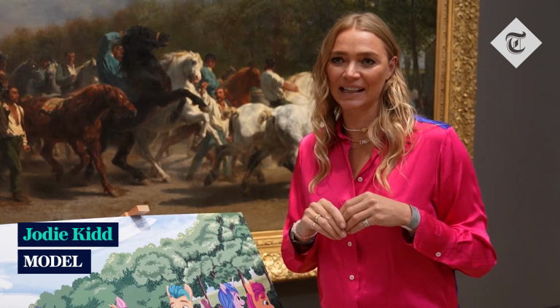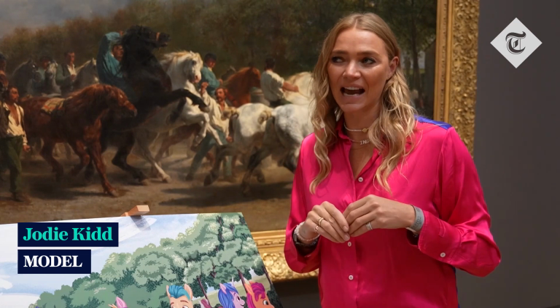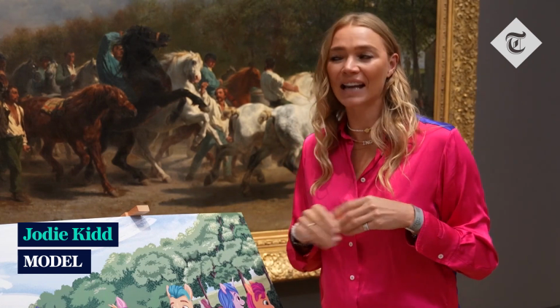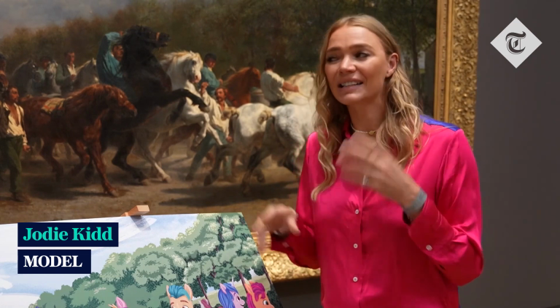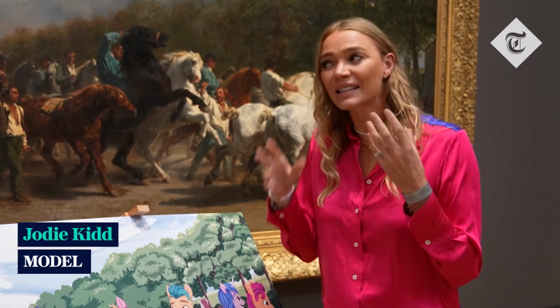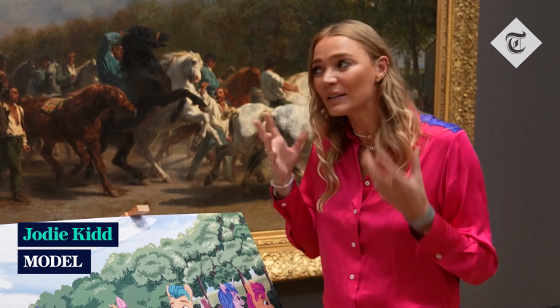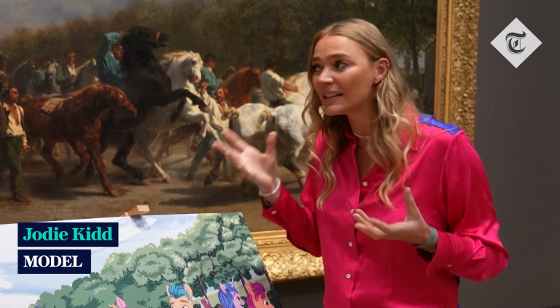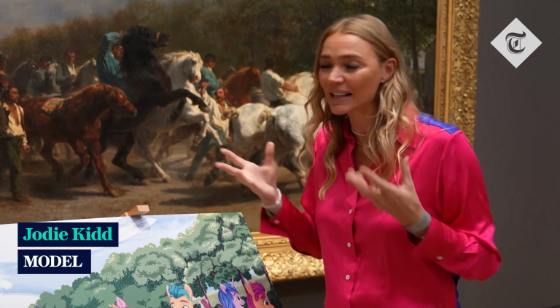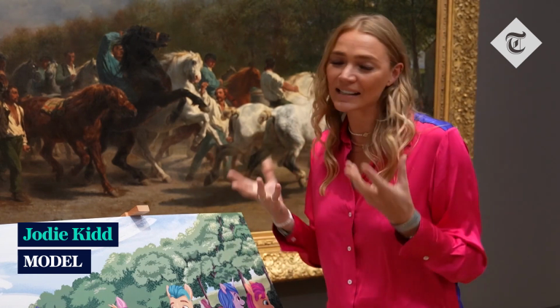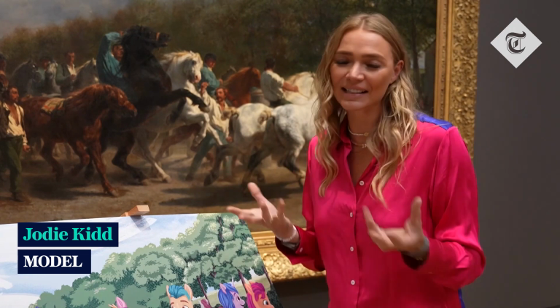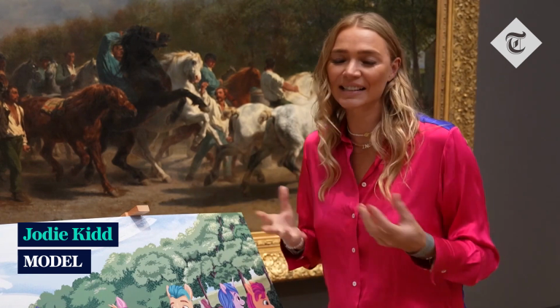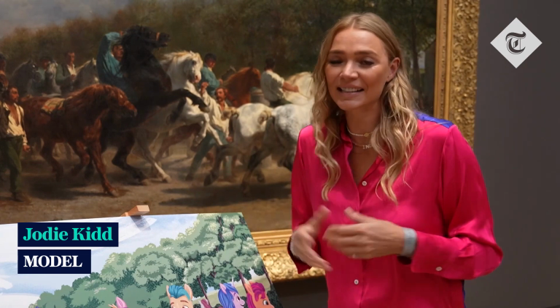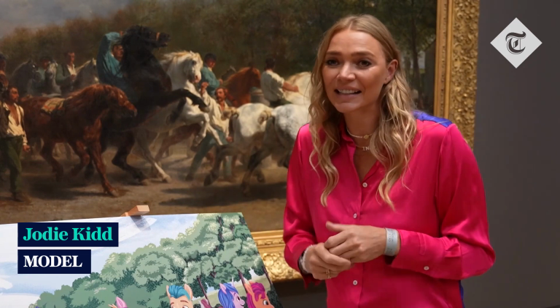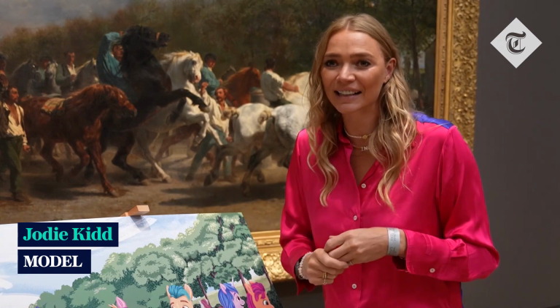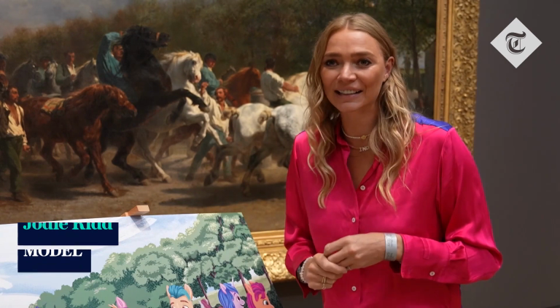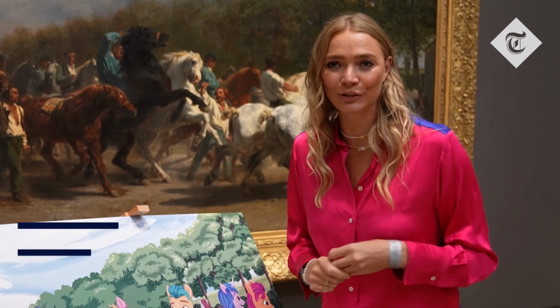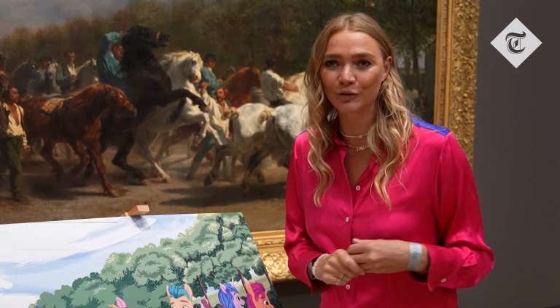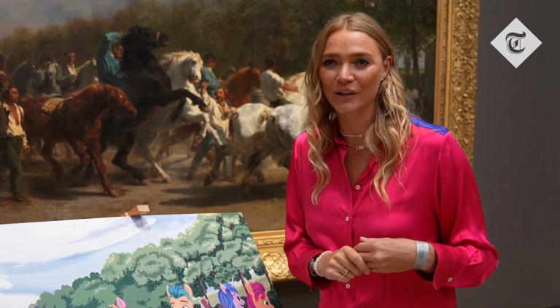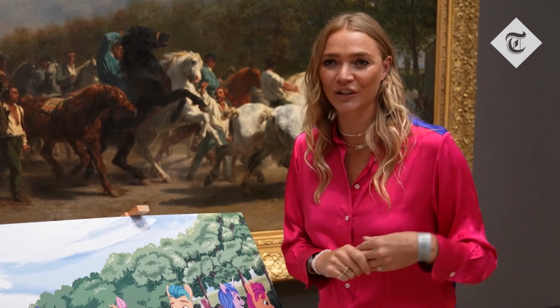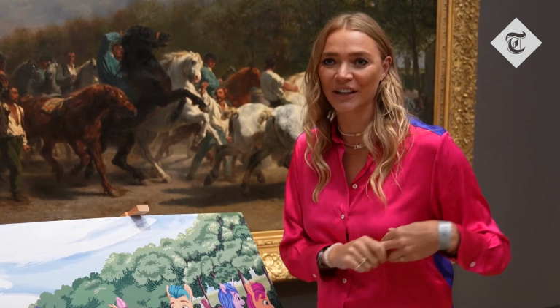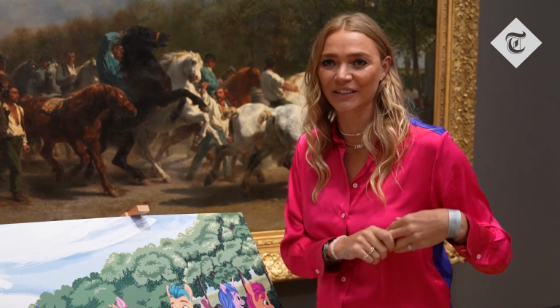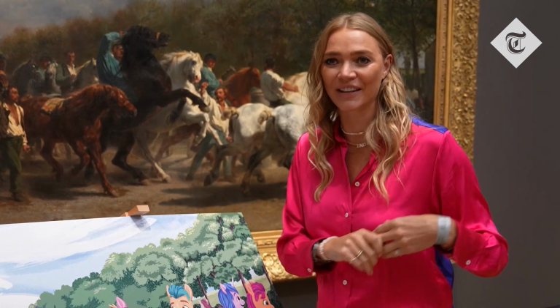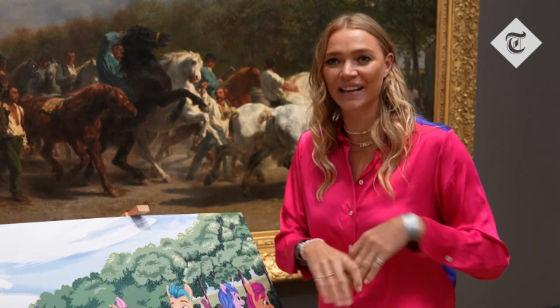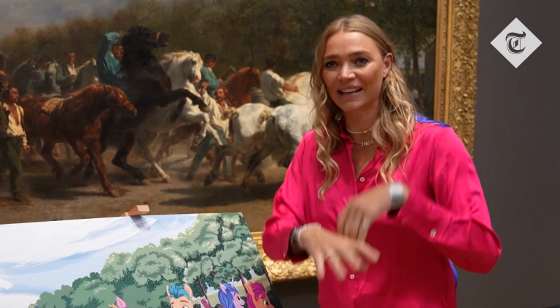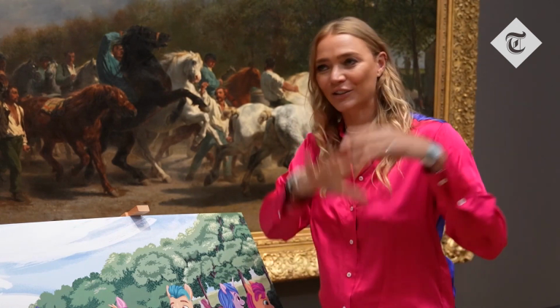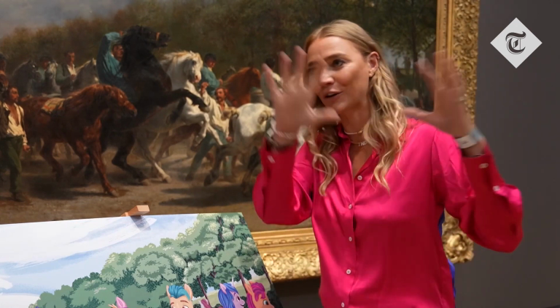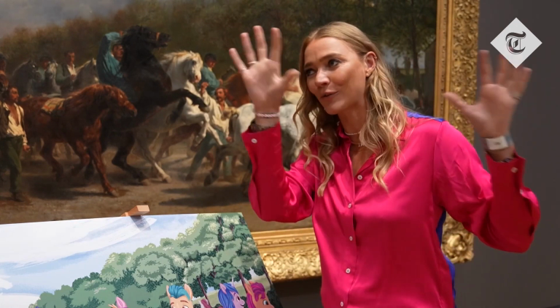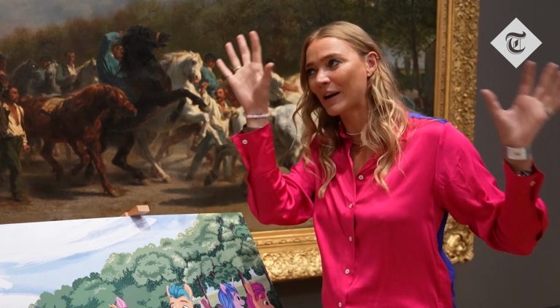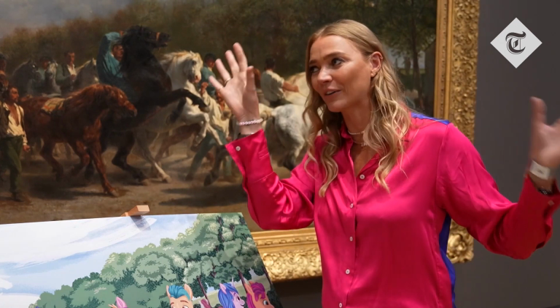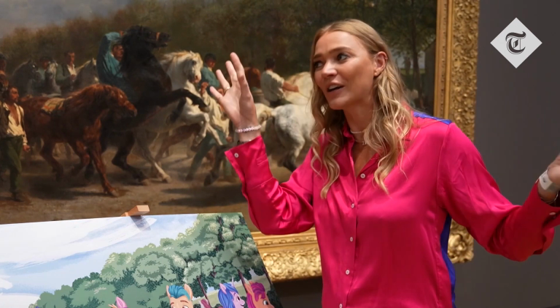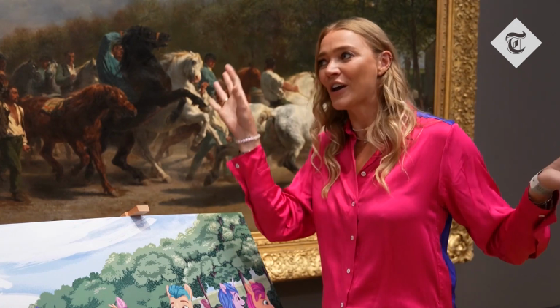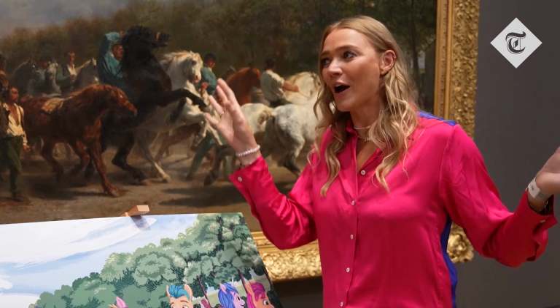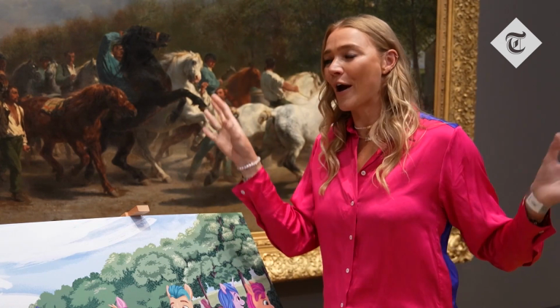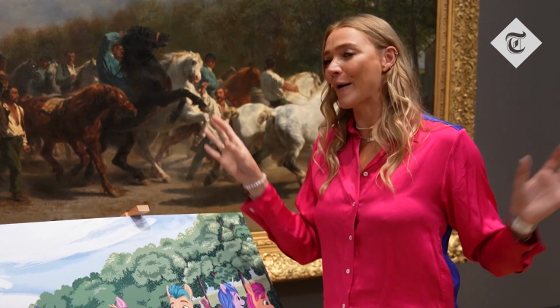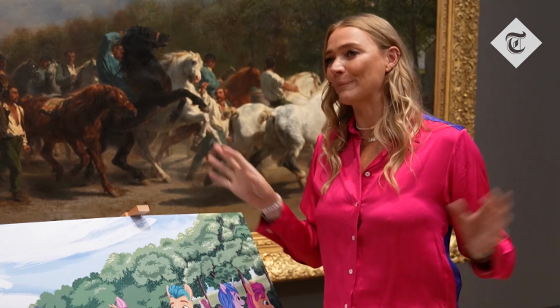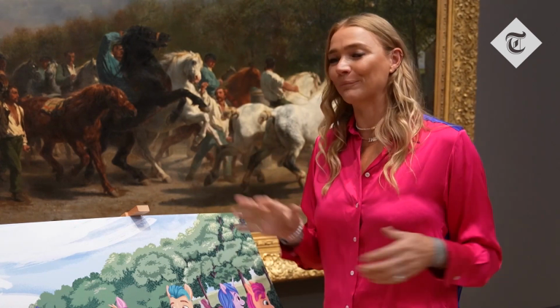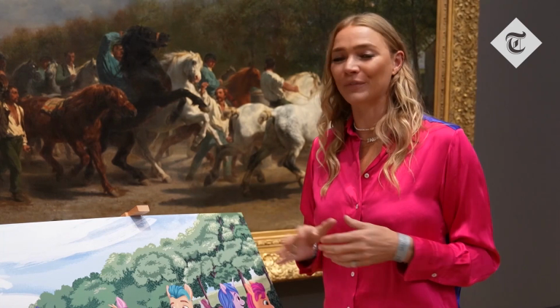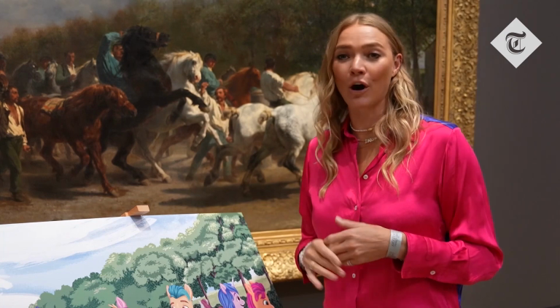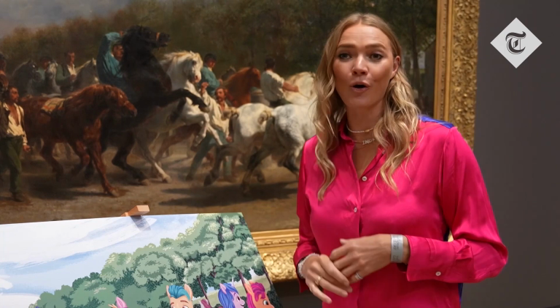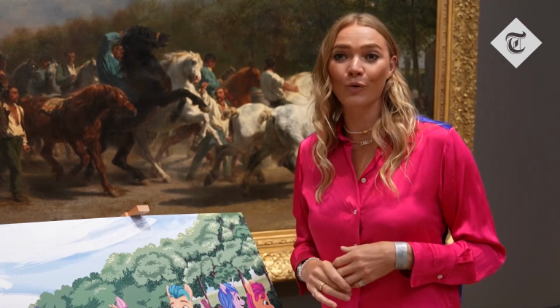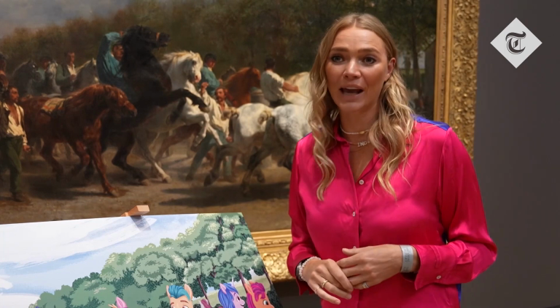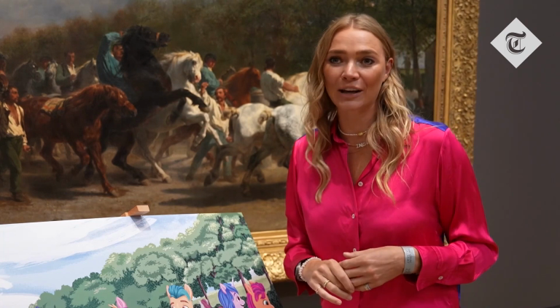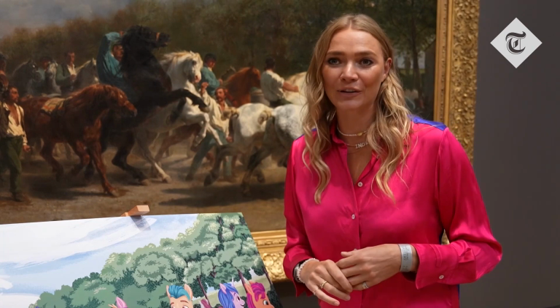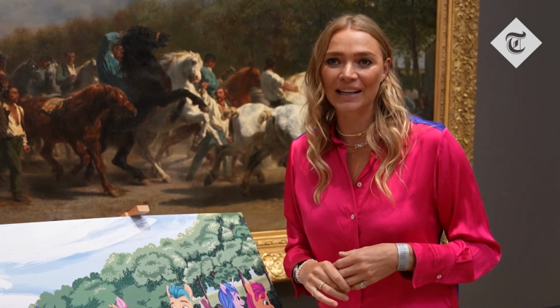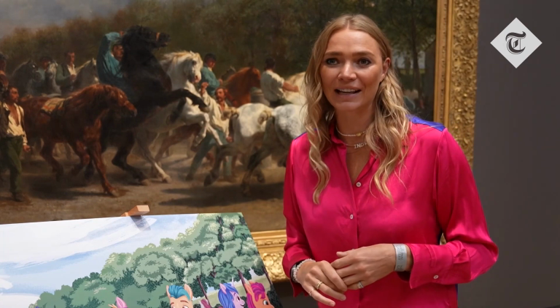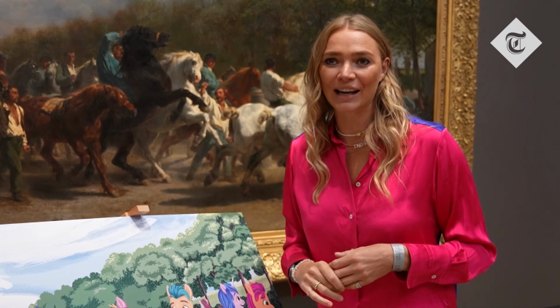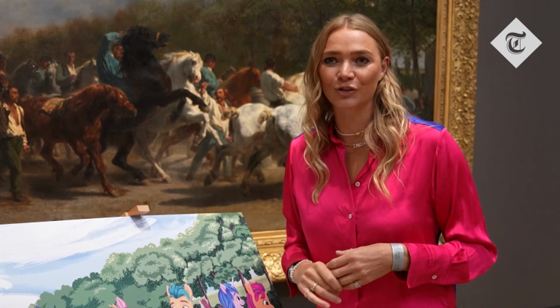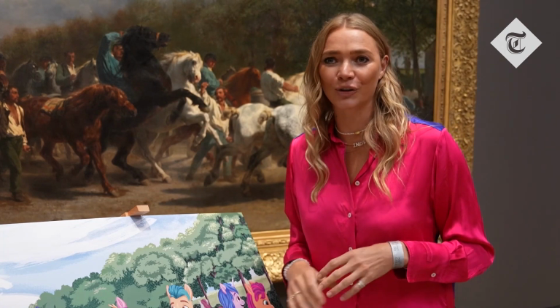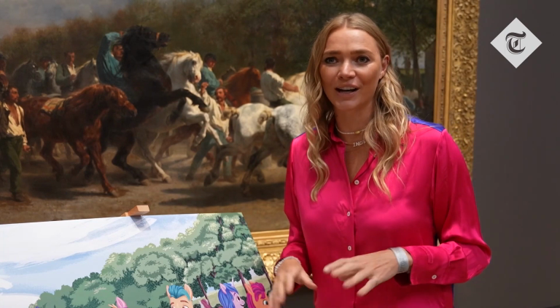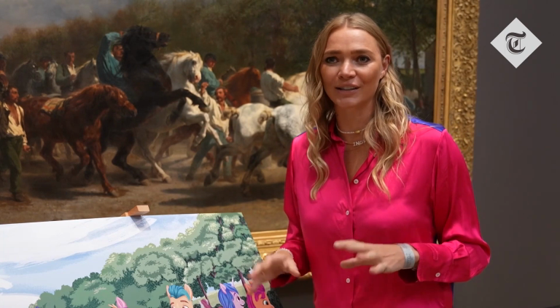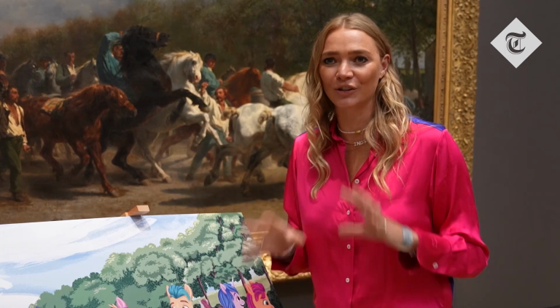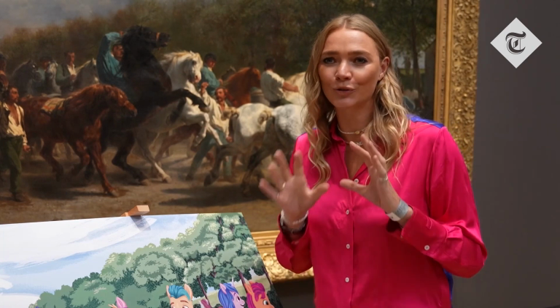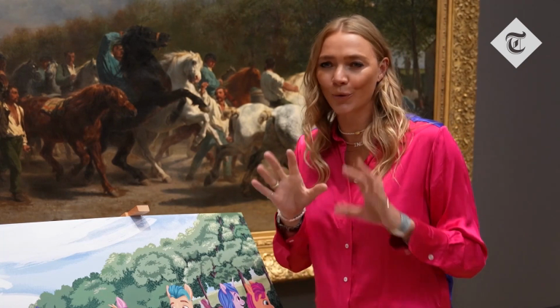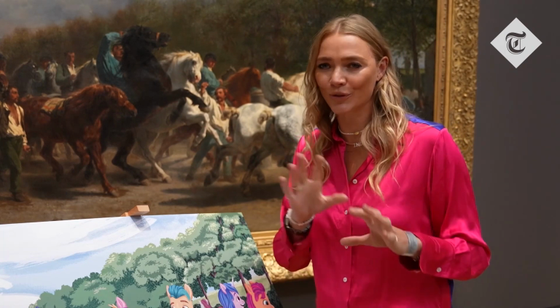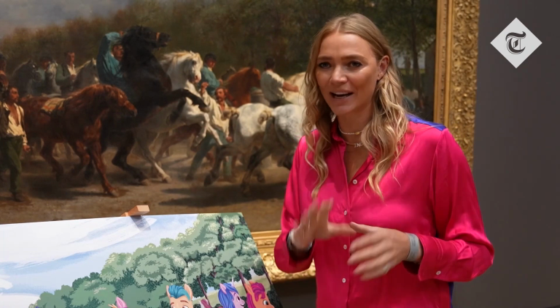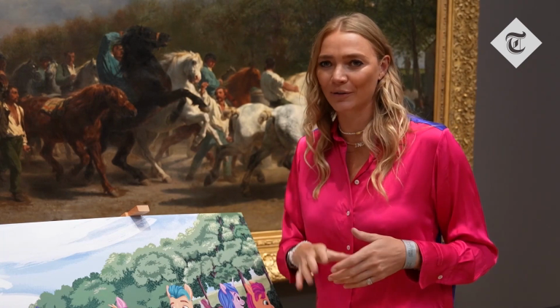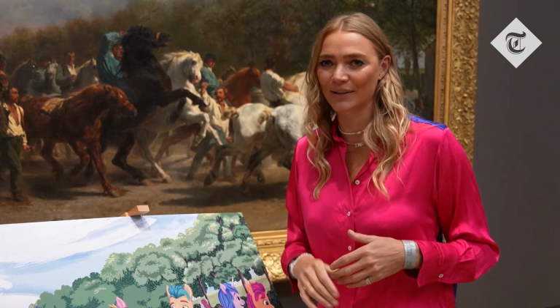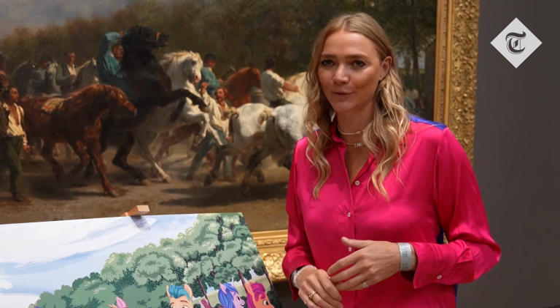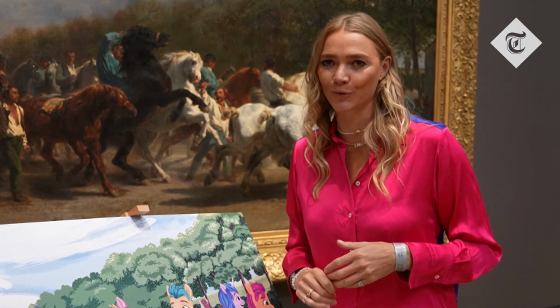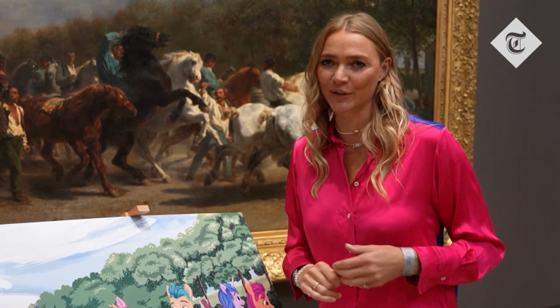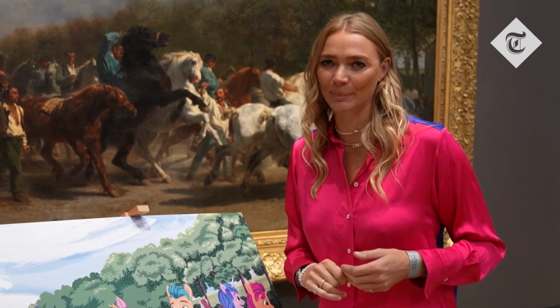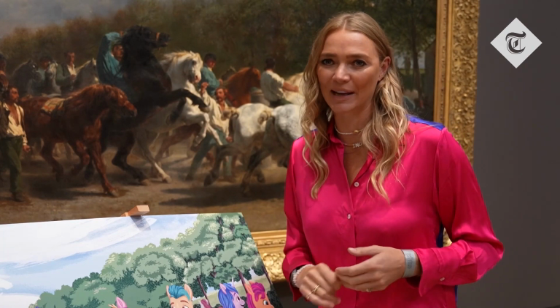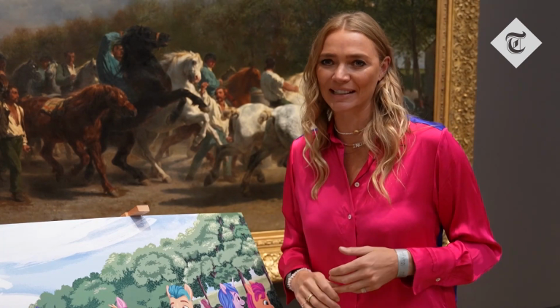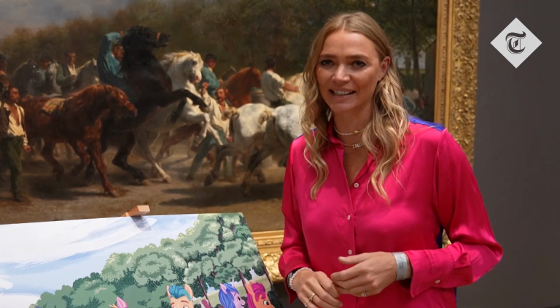It's like a little treasure hunt, so visitors get to go around the whole gallery and try and source out these horsey paintings.